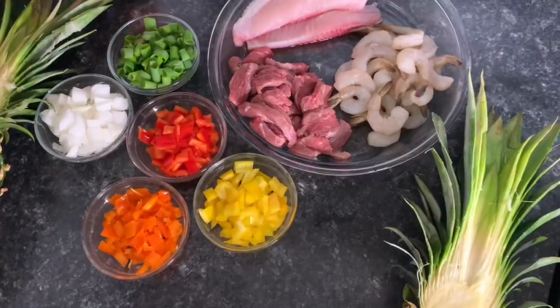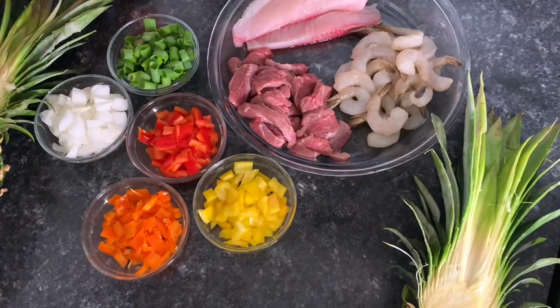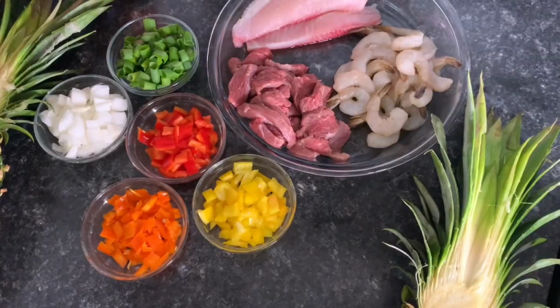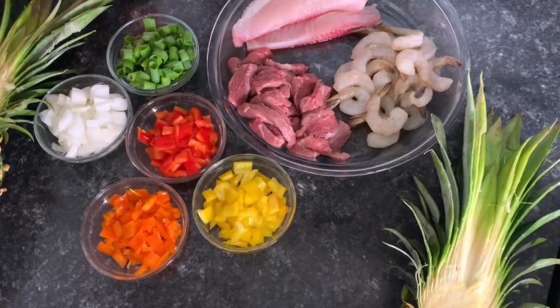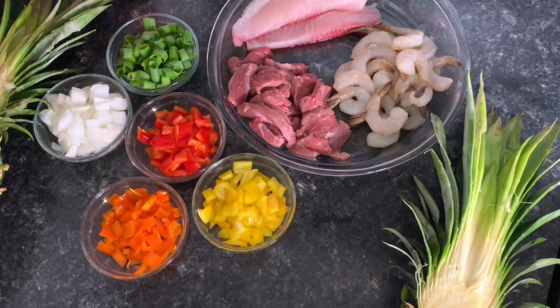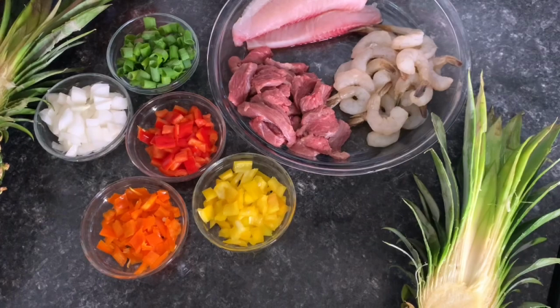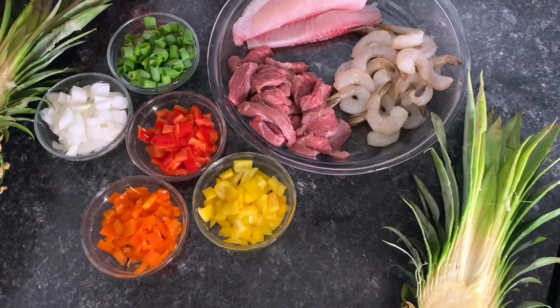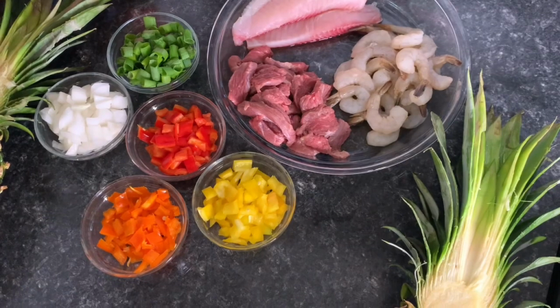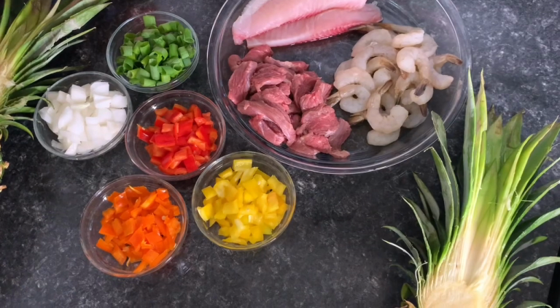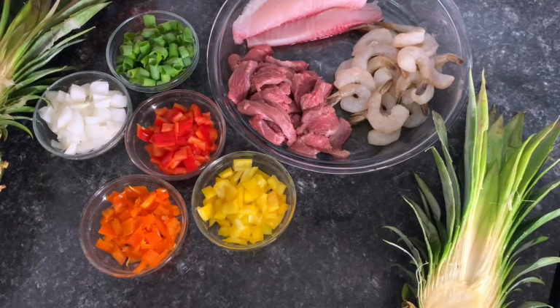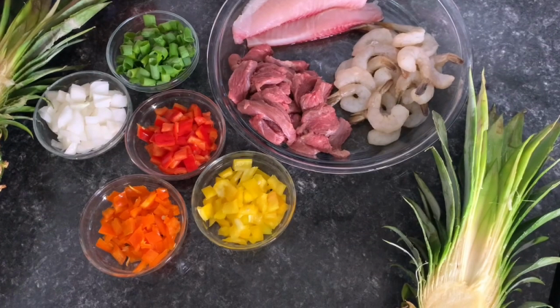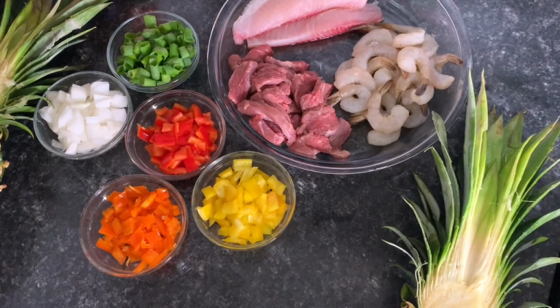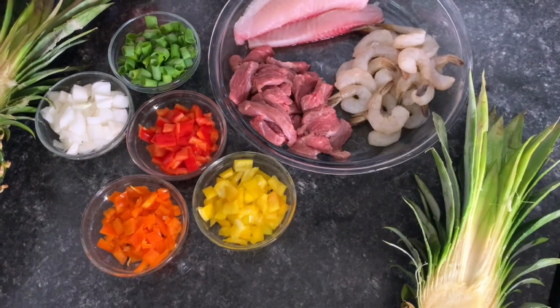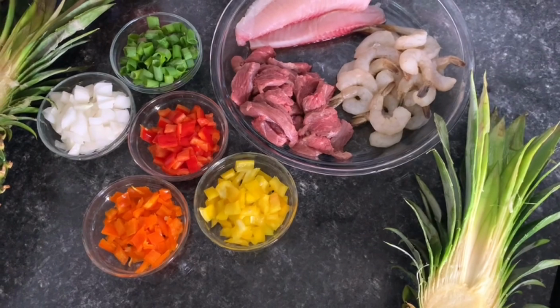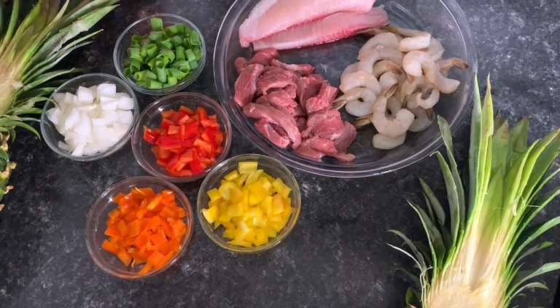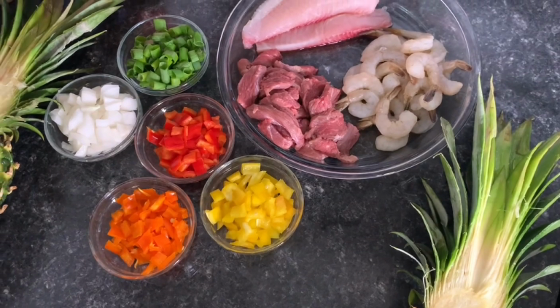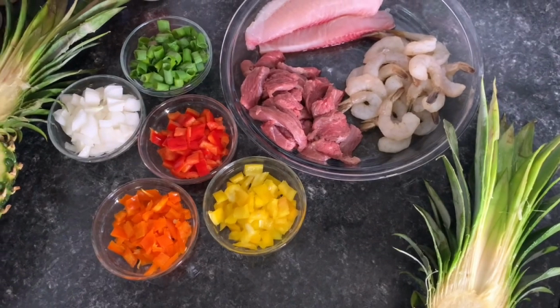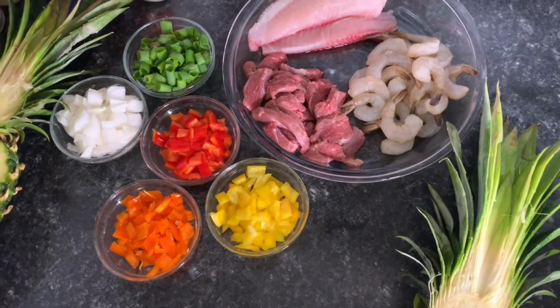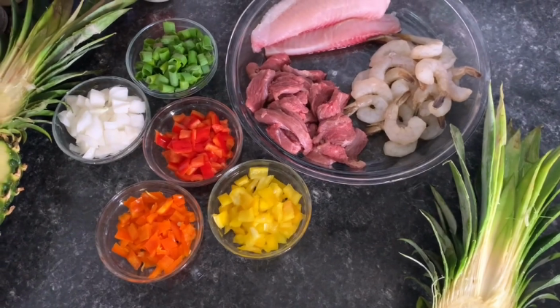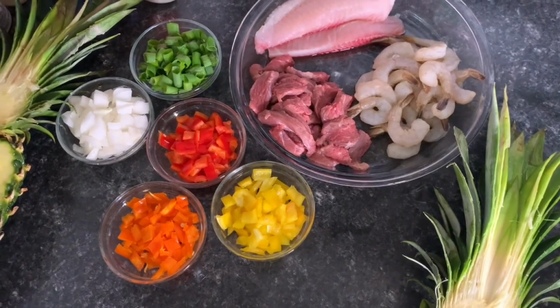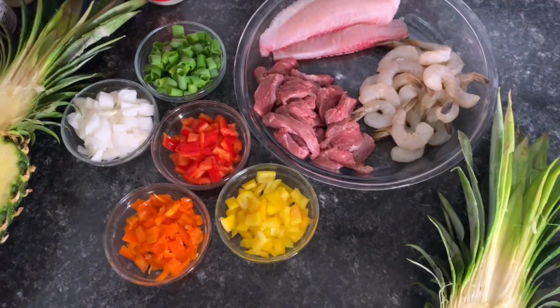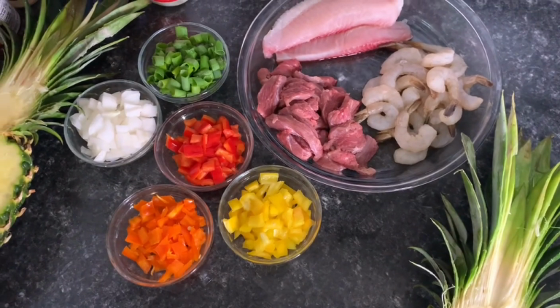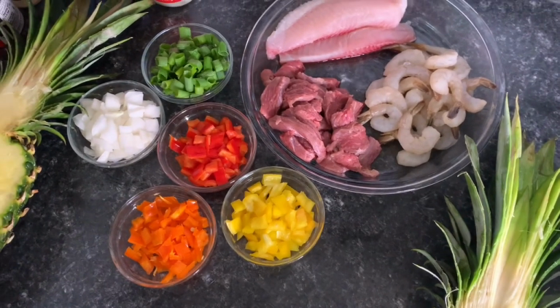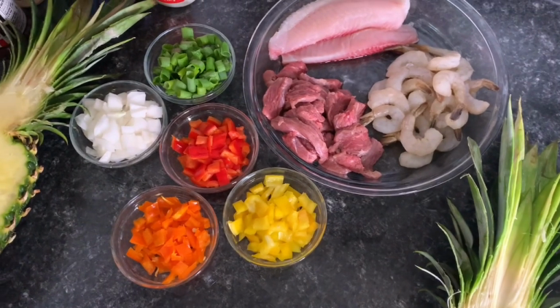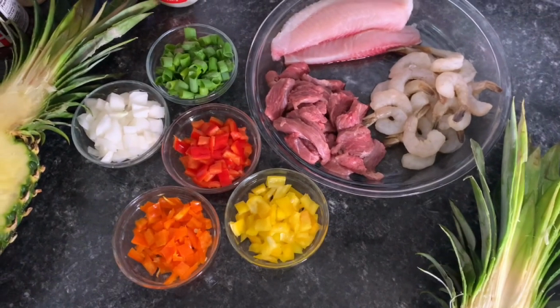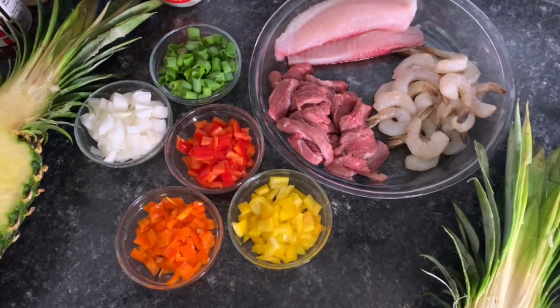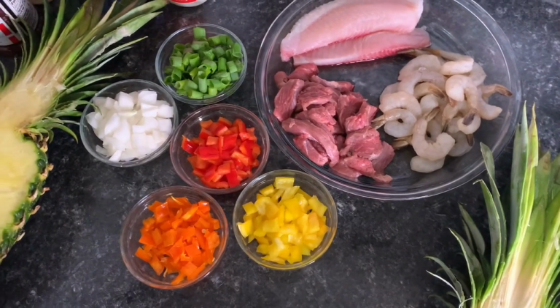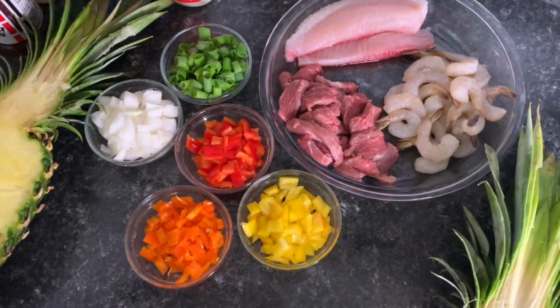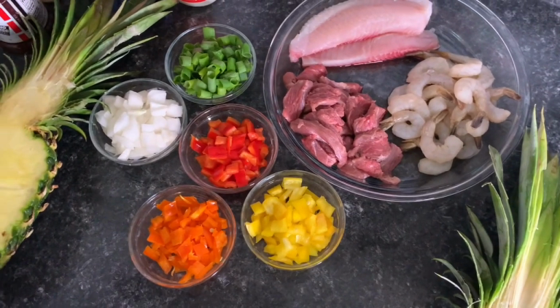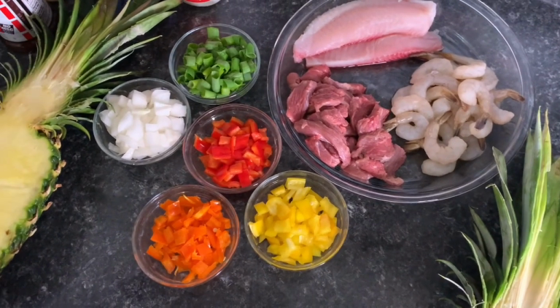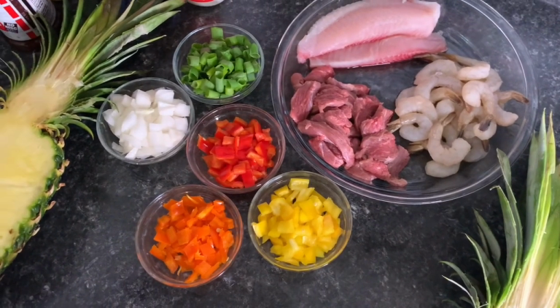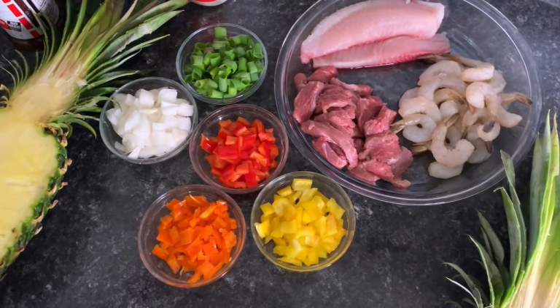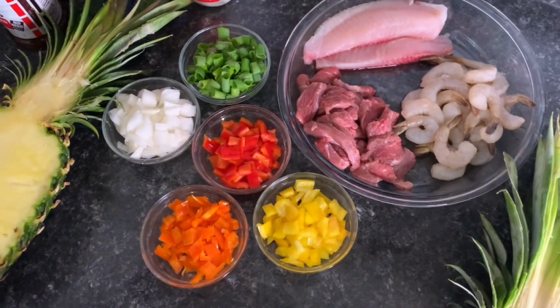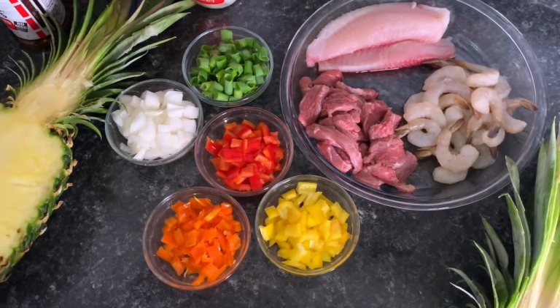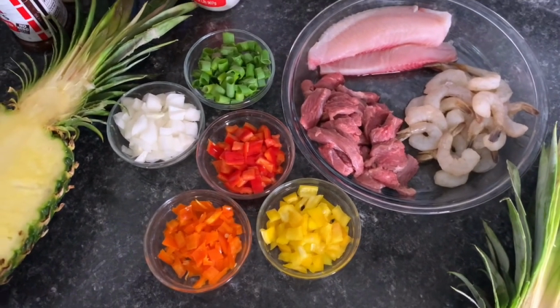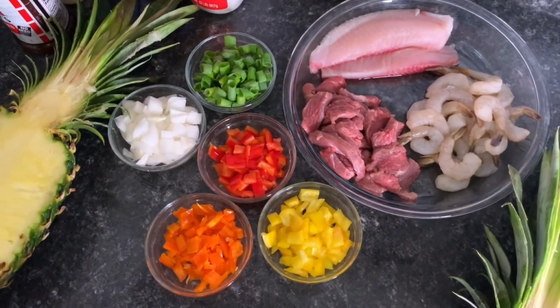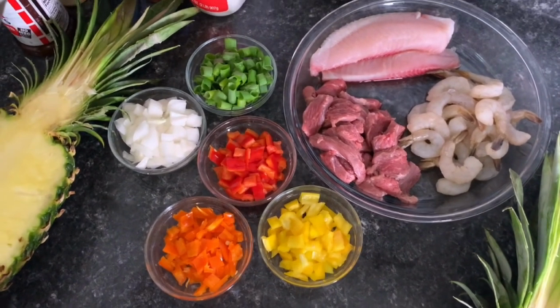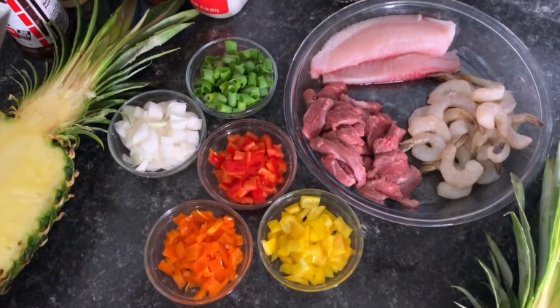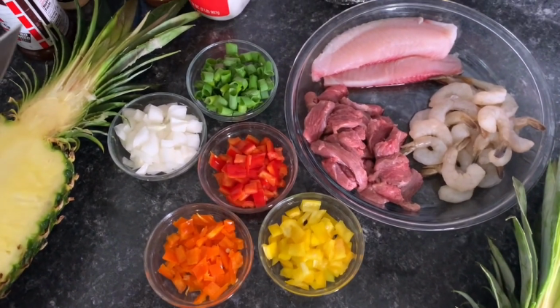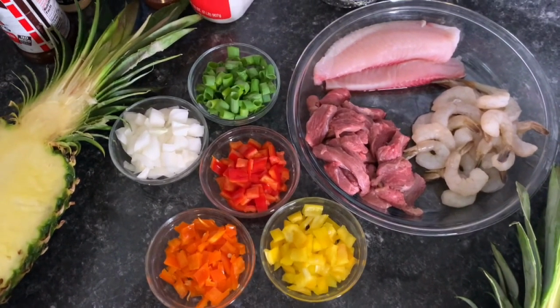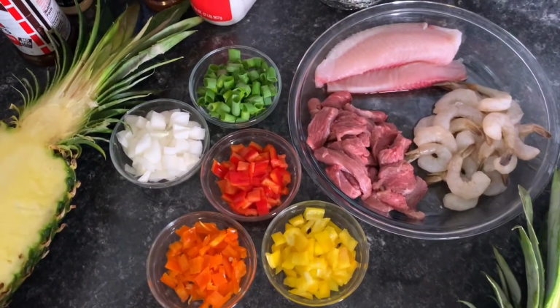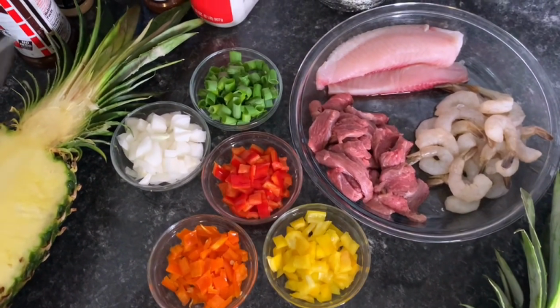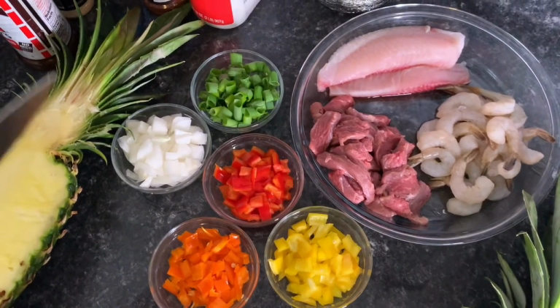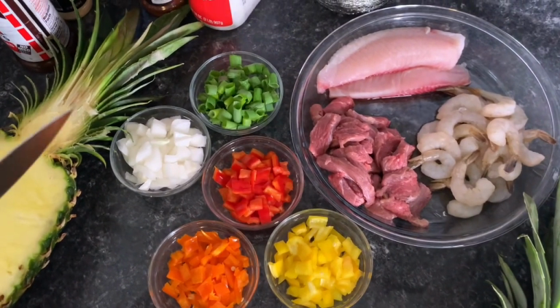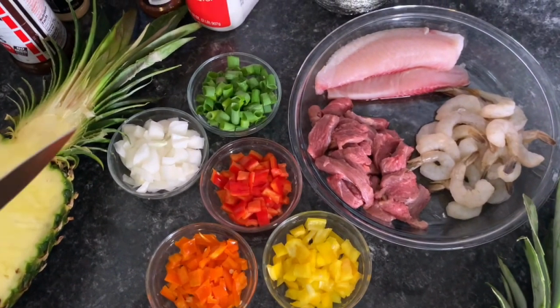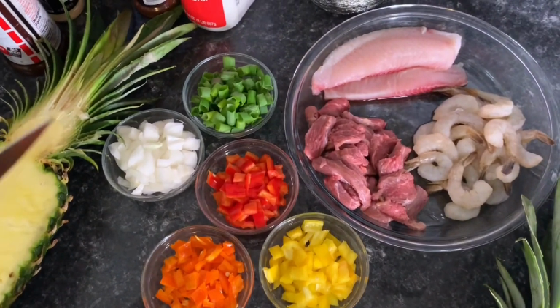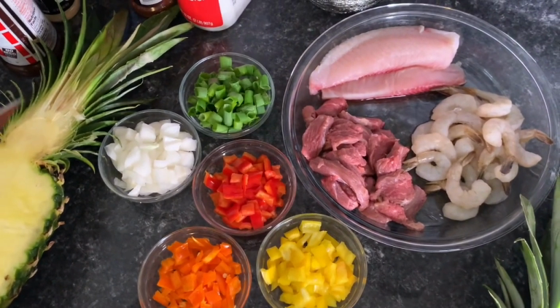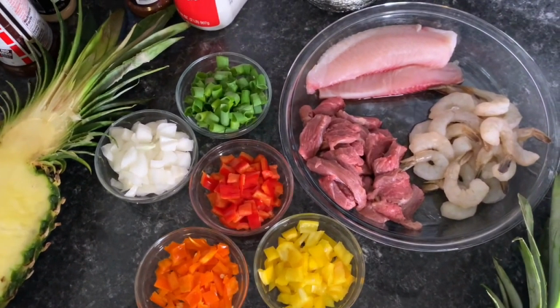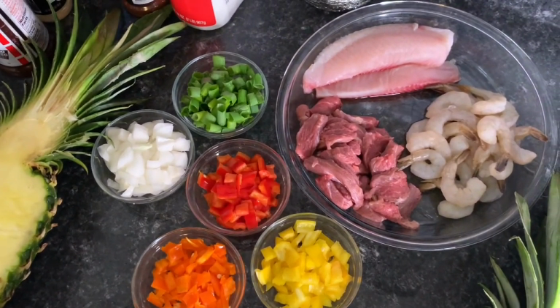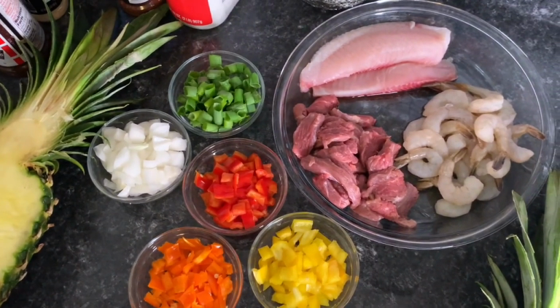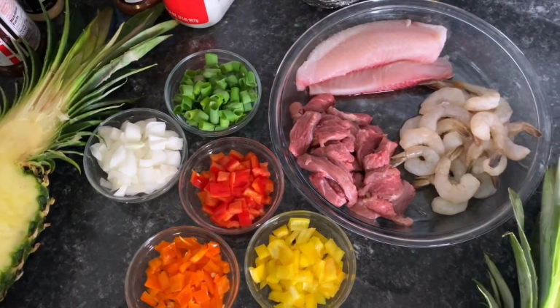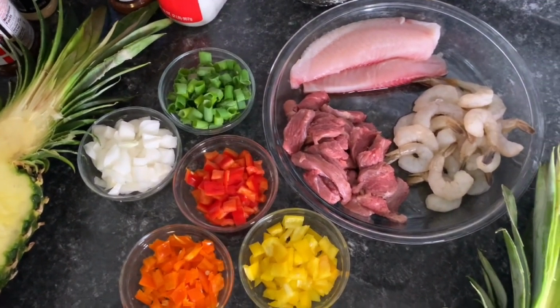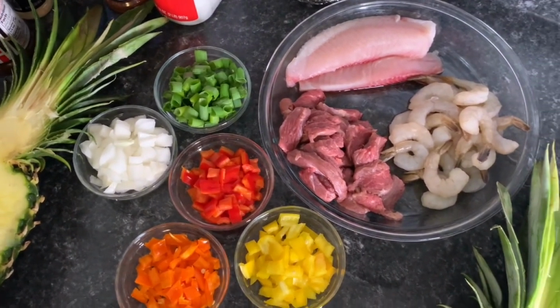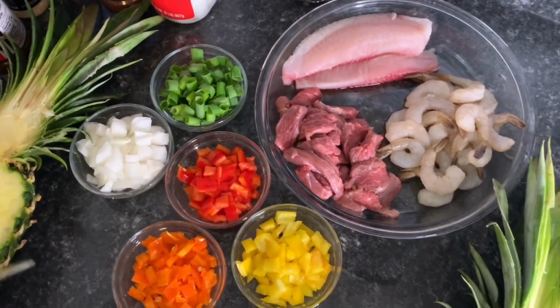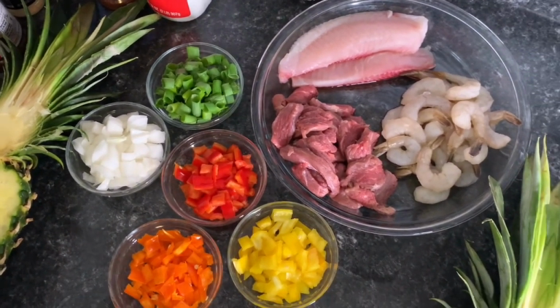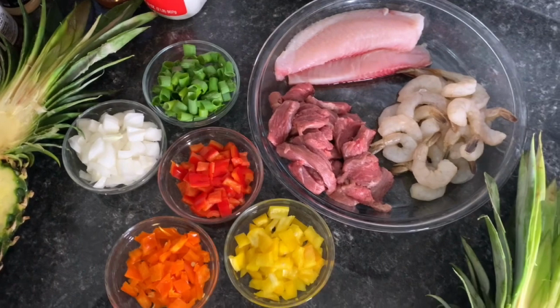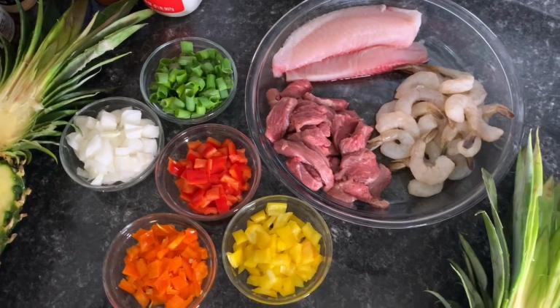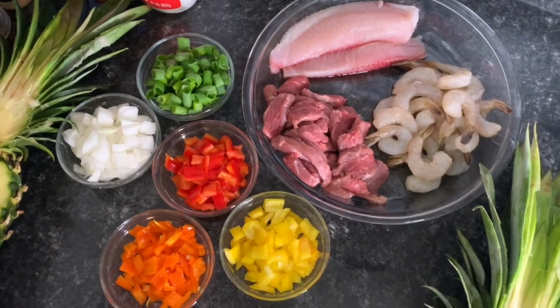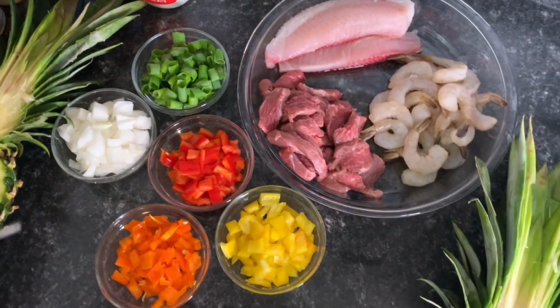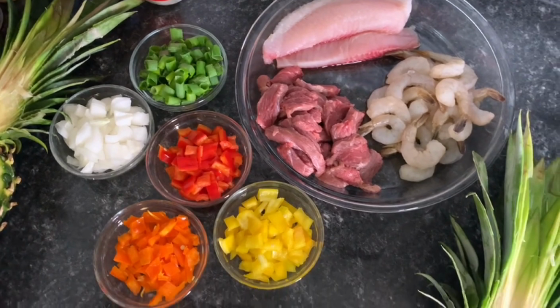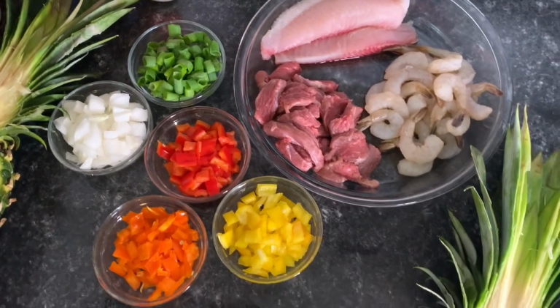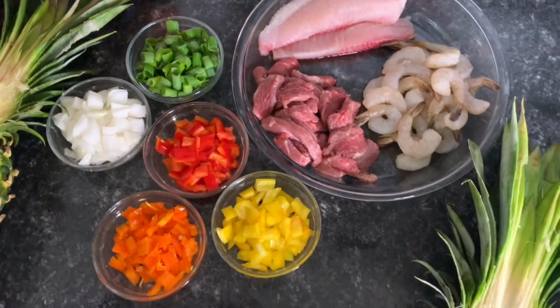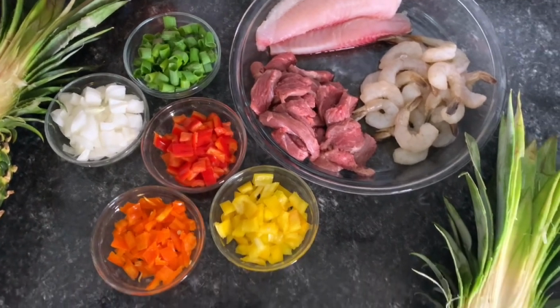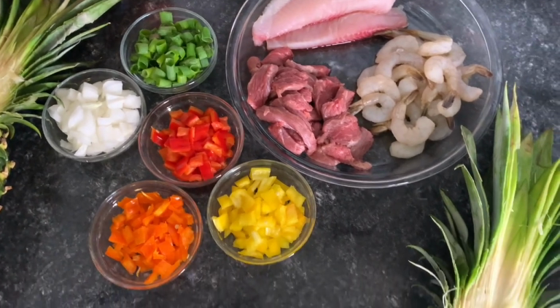Hi guys, welcome back to my channel. This is your girl Lili and I'm back with another video. Today I'm going to be showing y'all how I do my pineapple bowls.